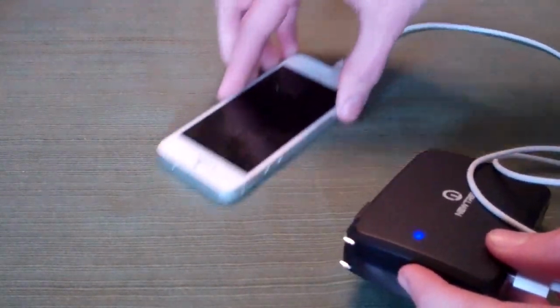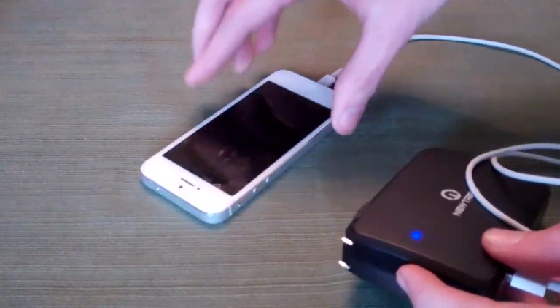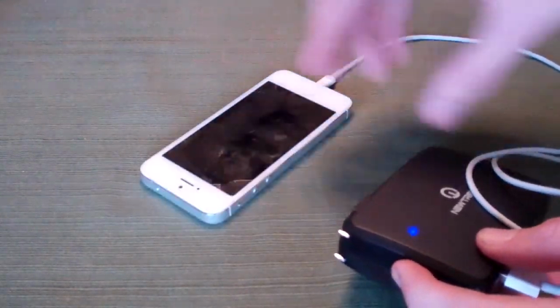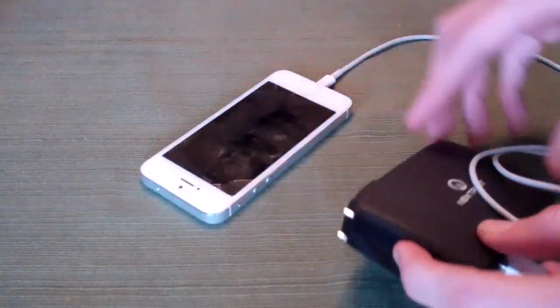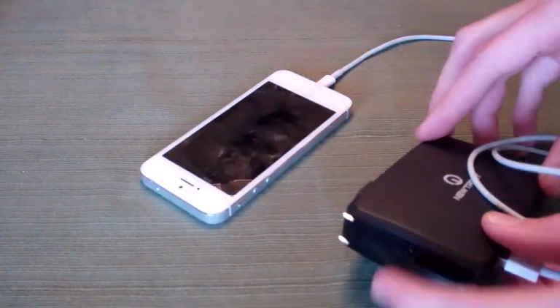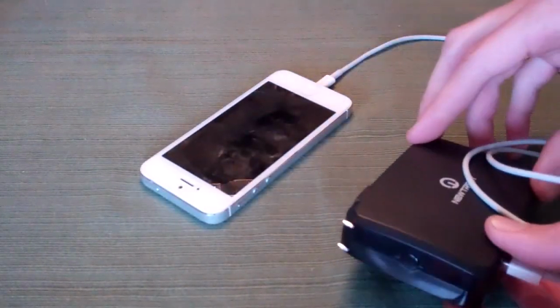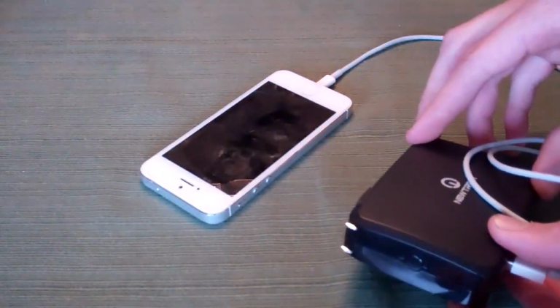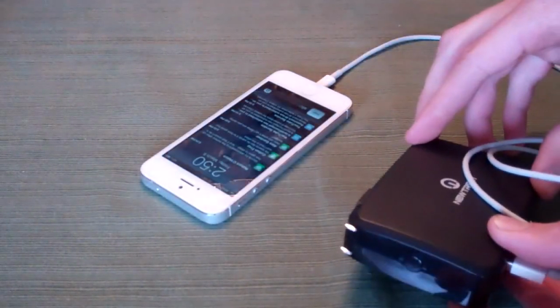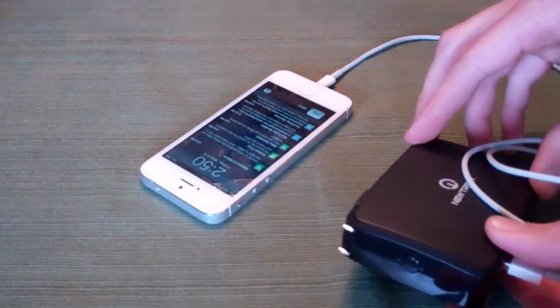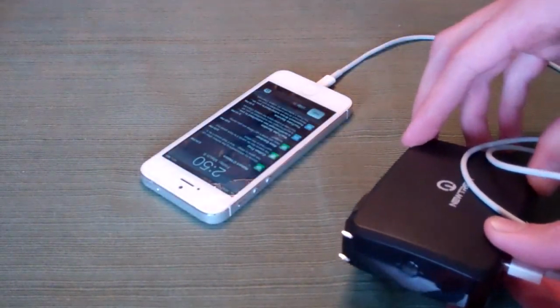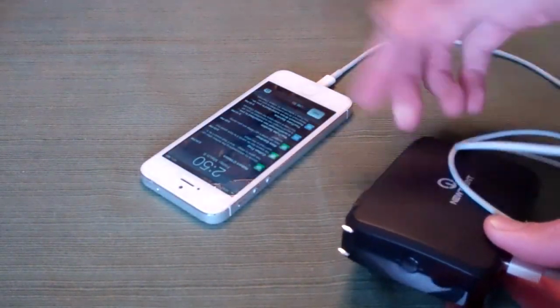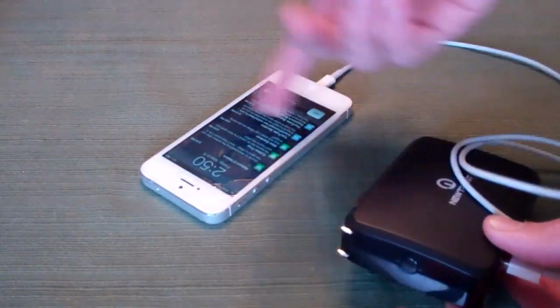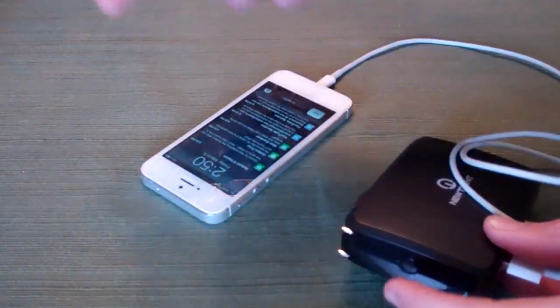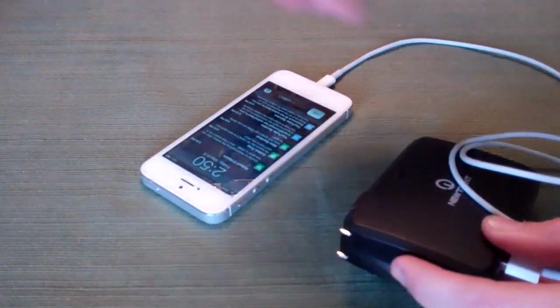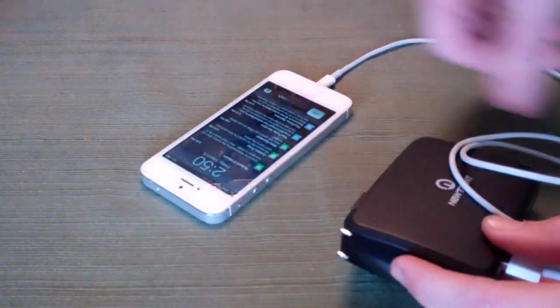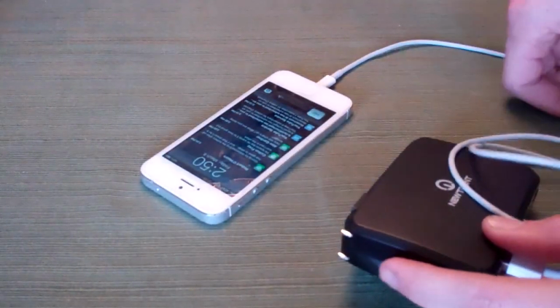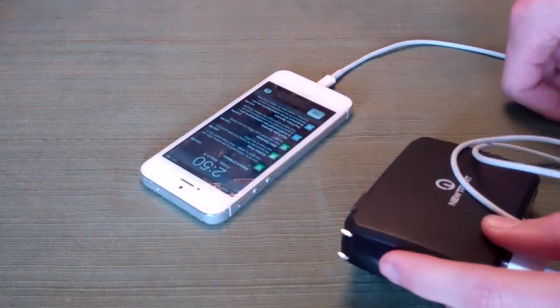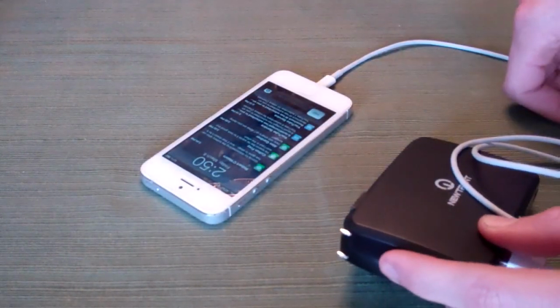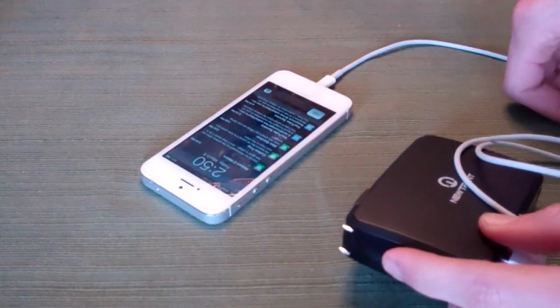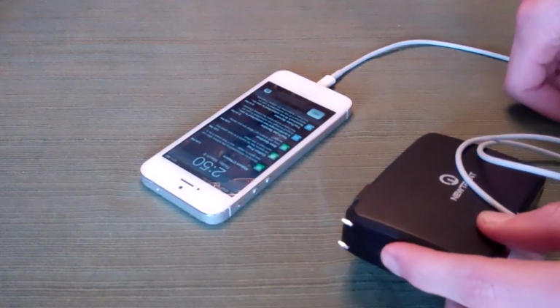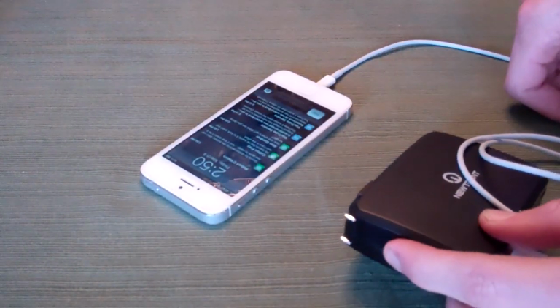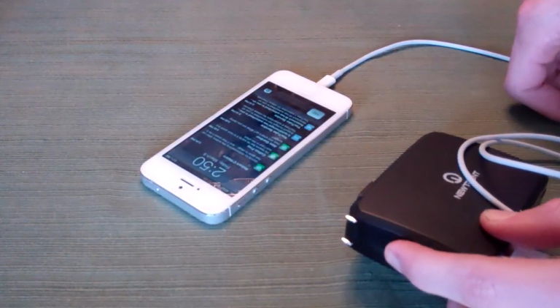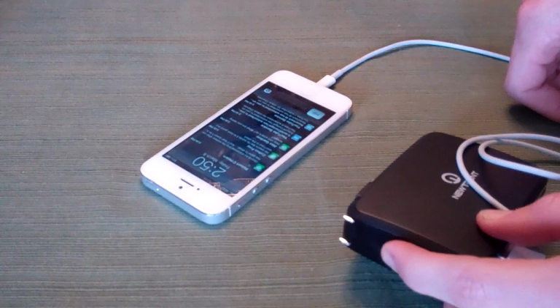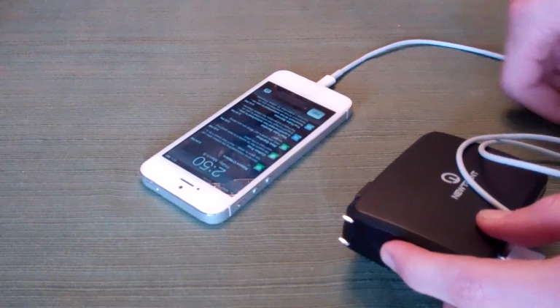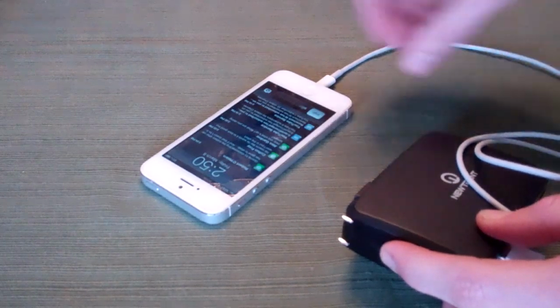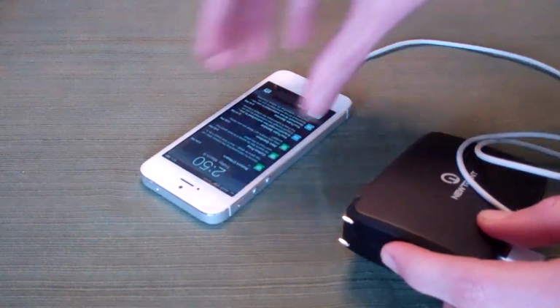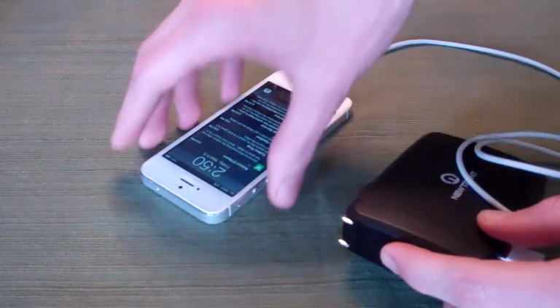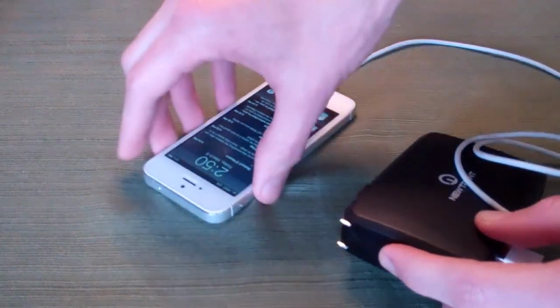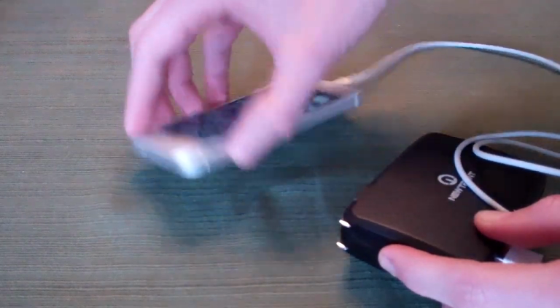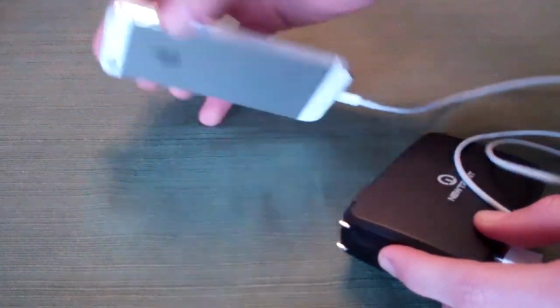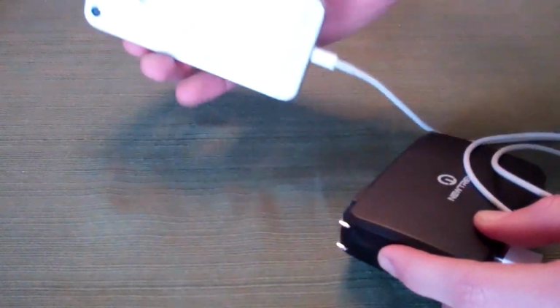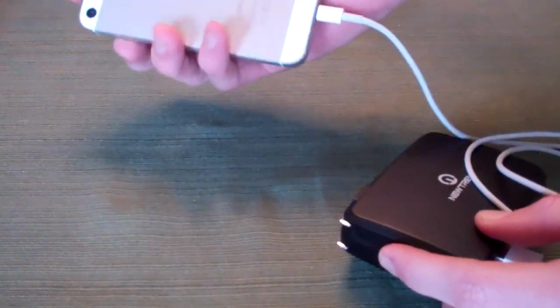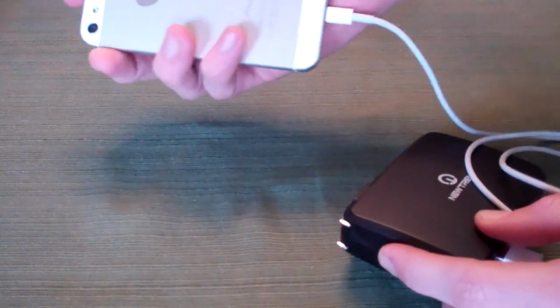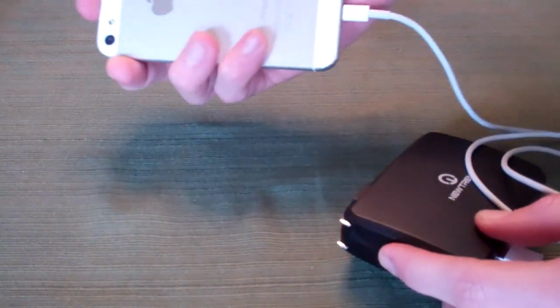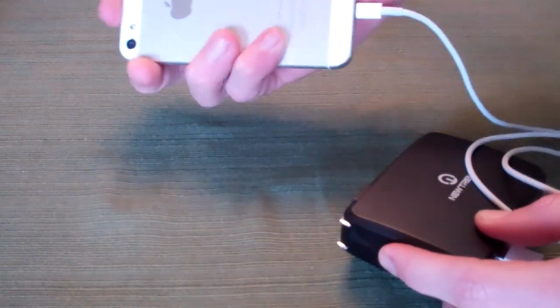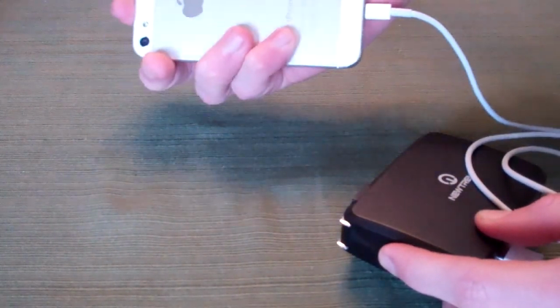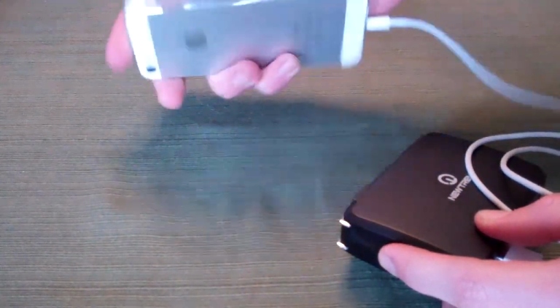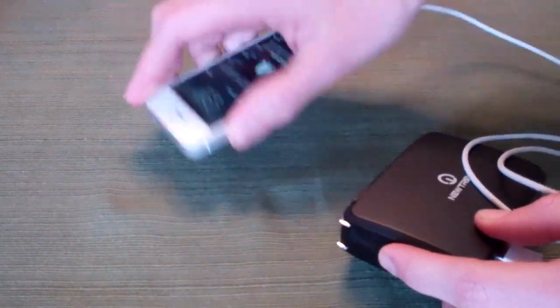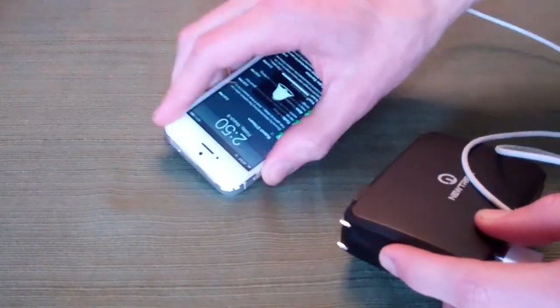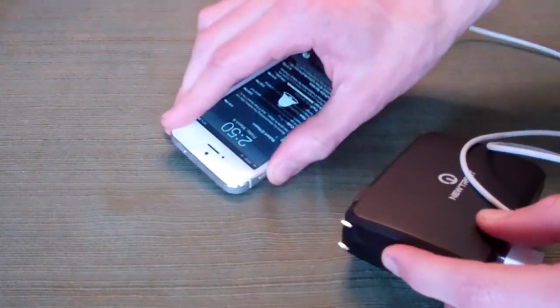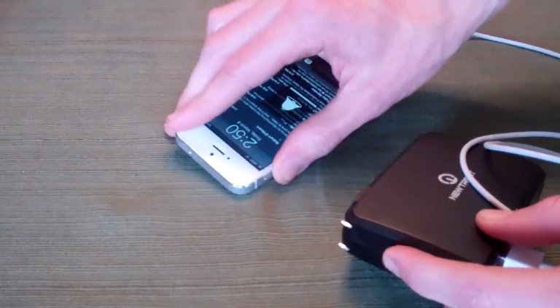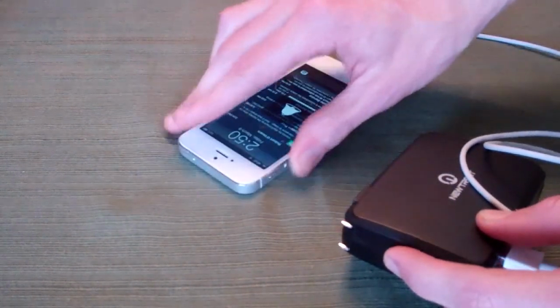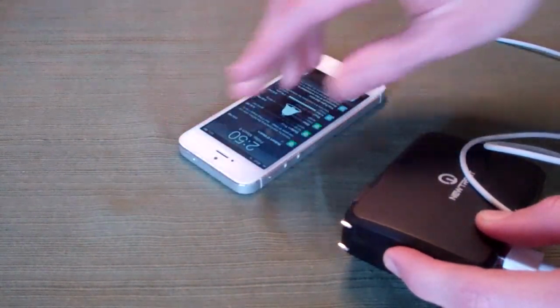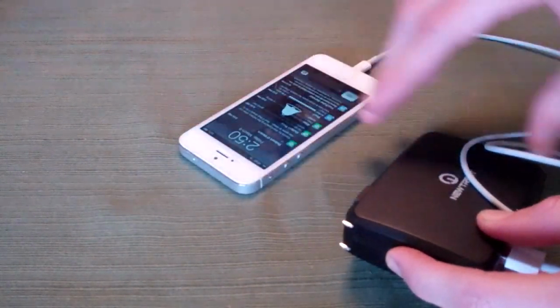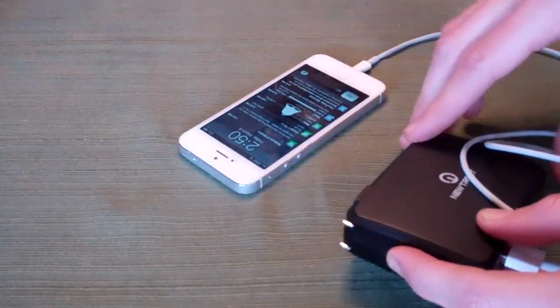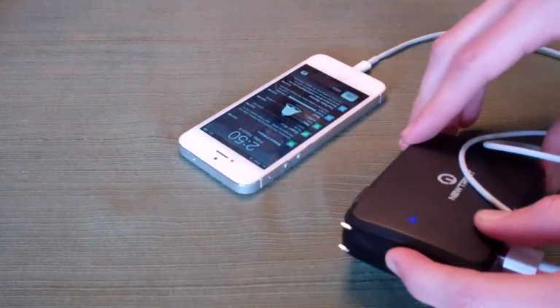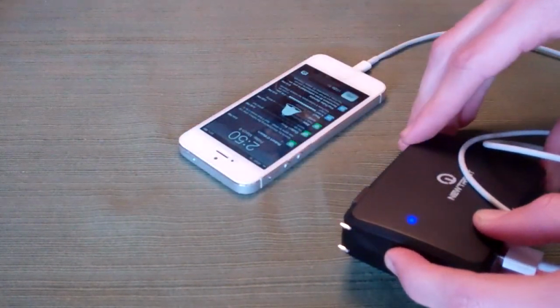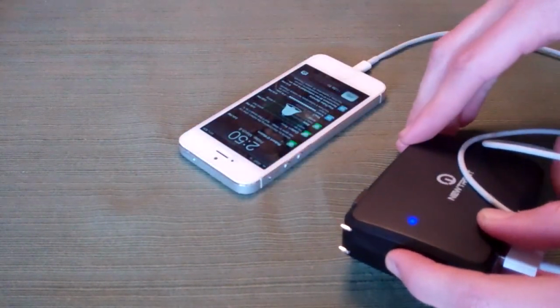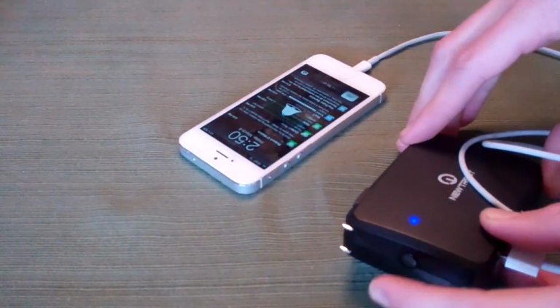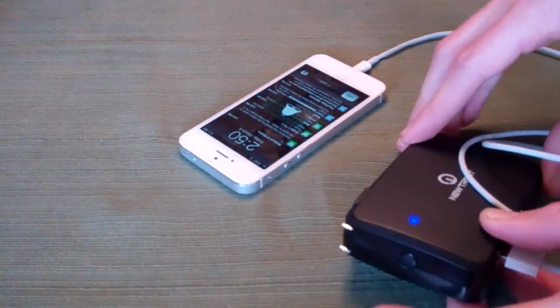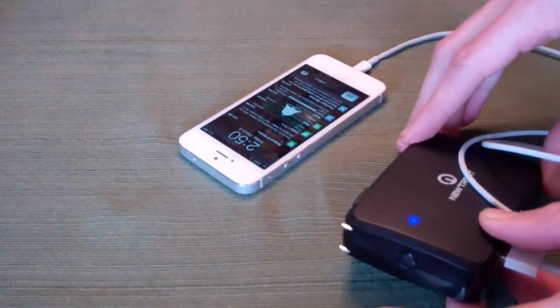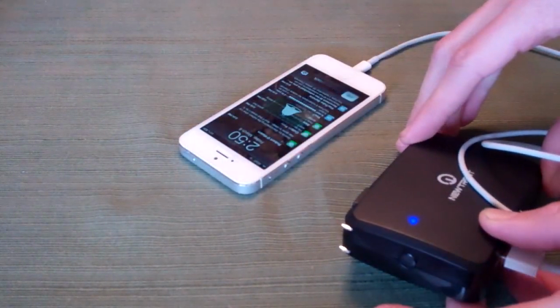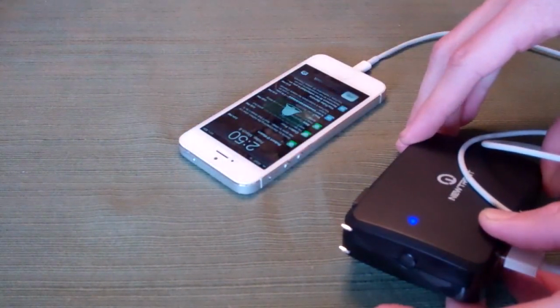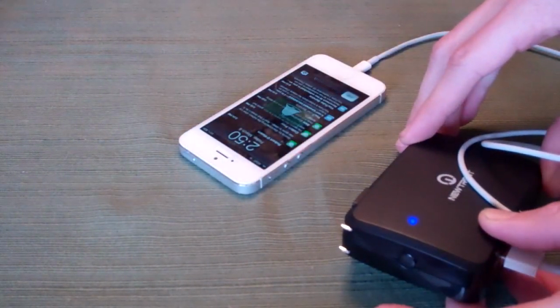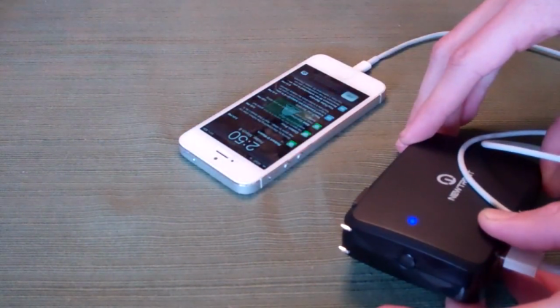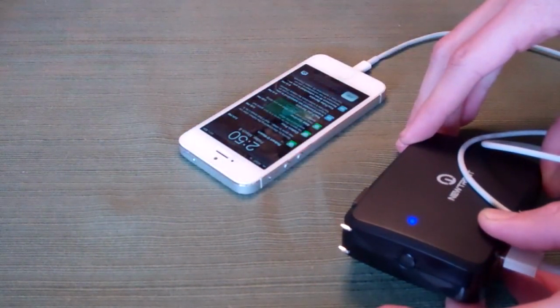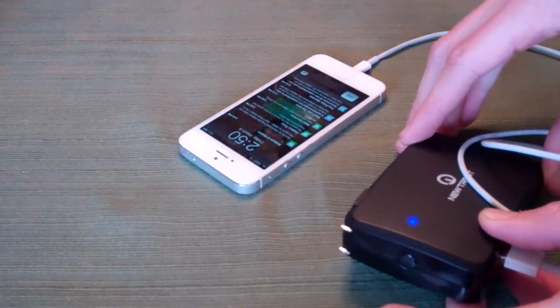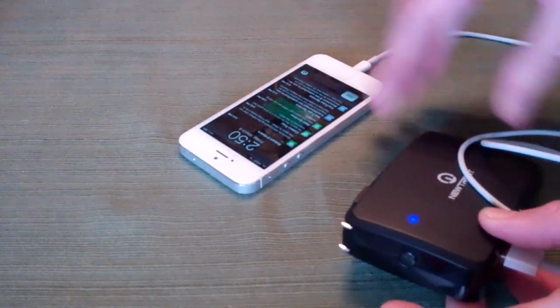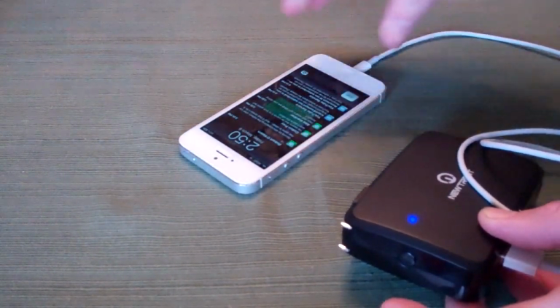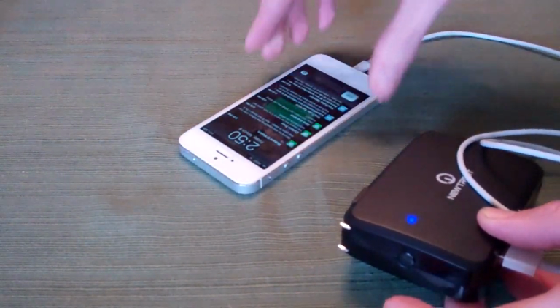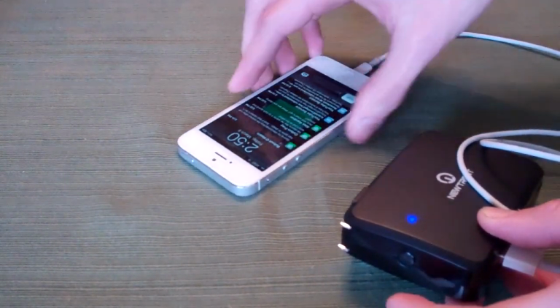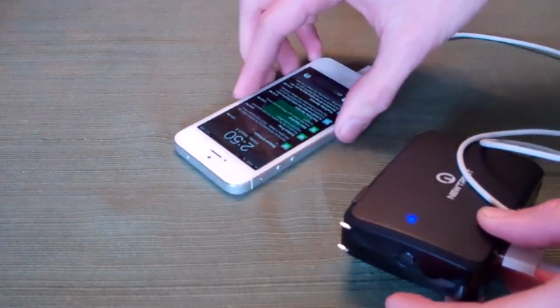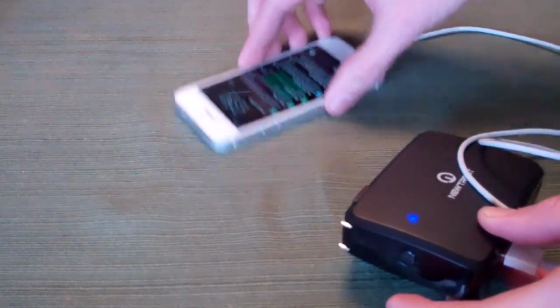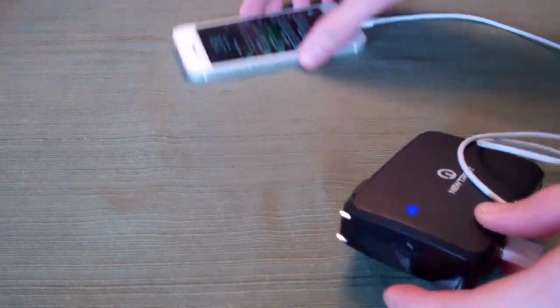Should you want it to stop charging, press the button and it will stop. Press it again and it restarts — you can hear the chime there when charging resumes.